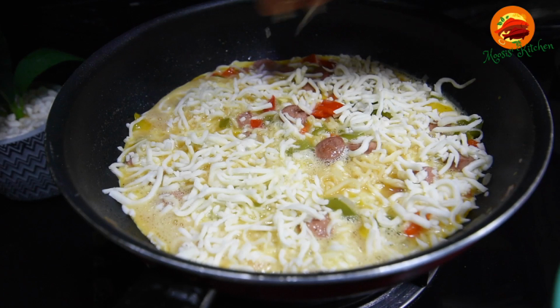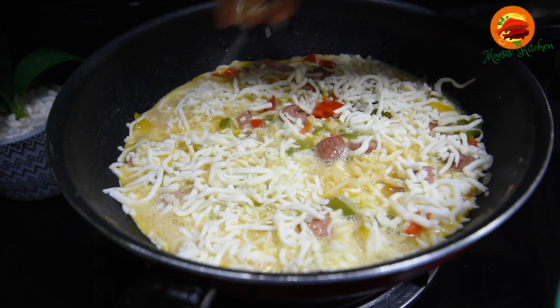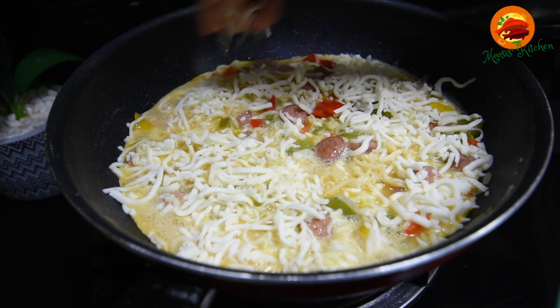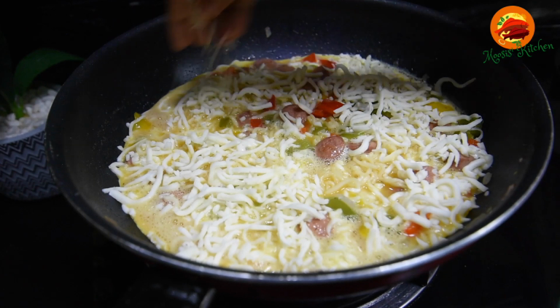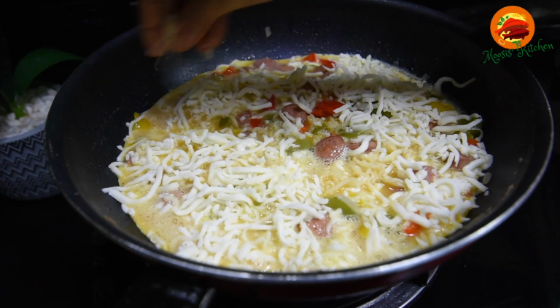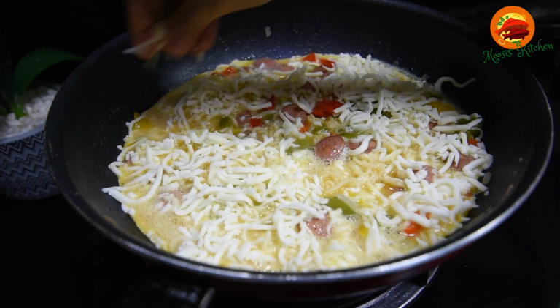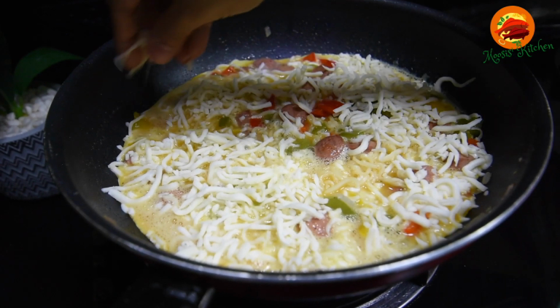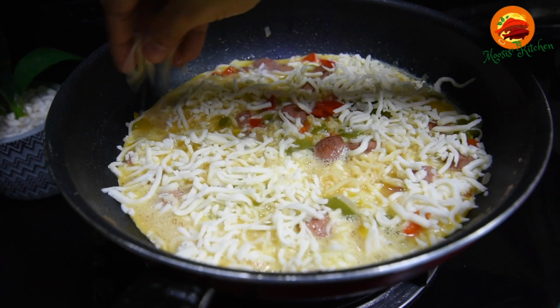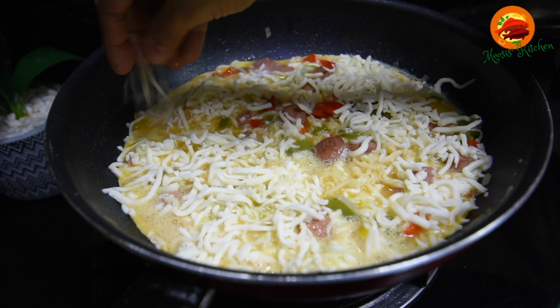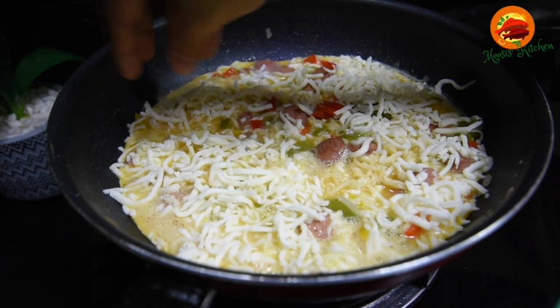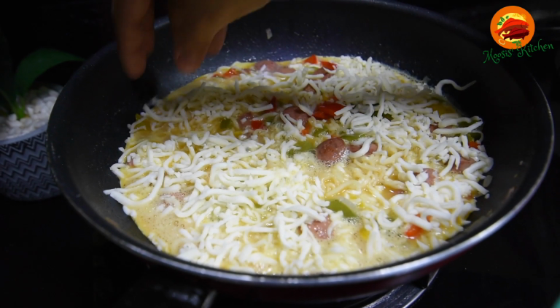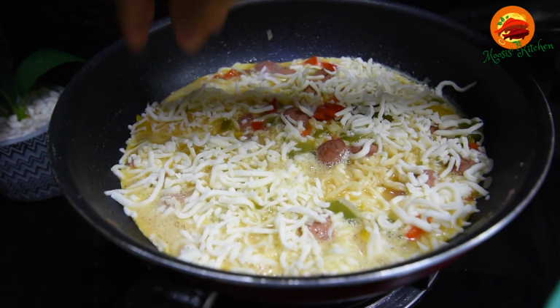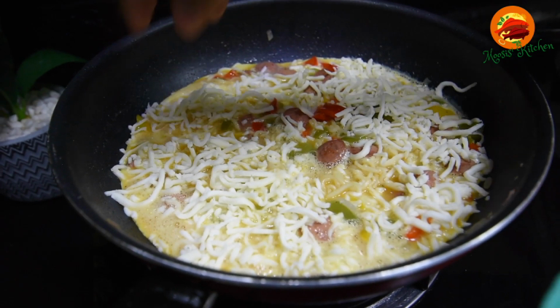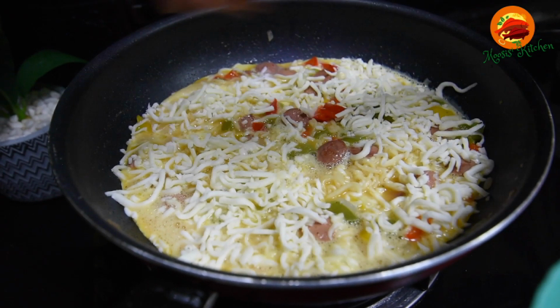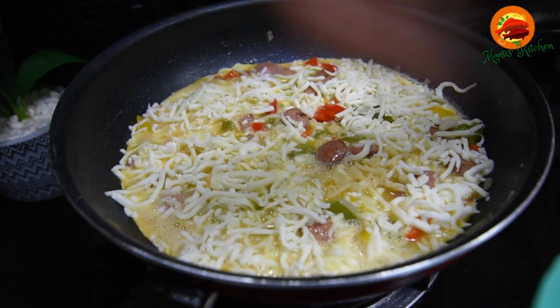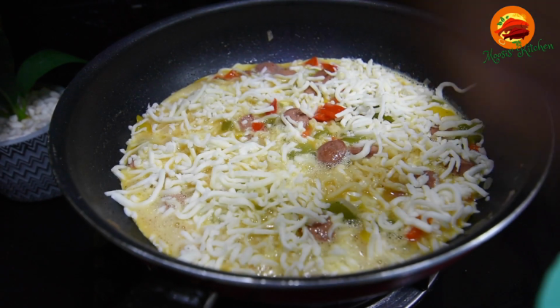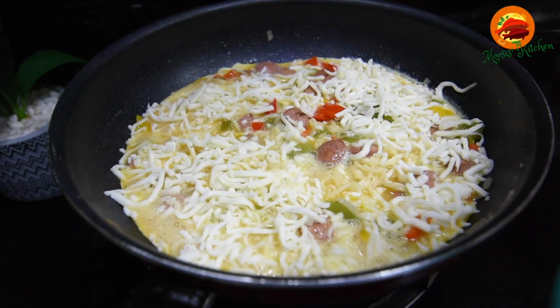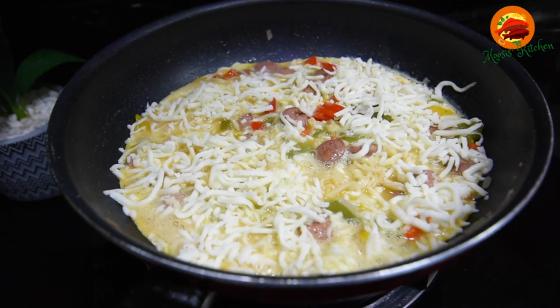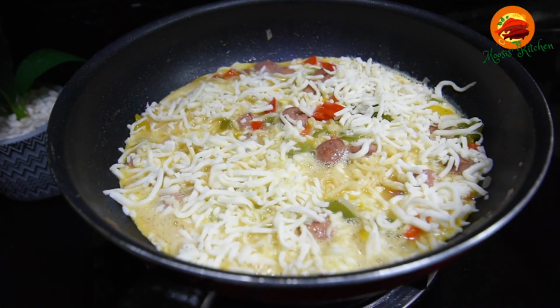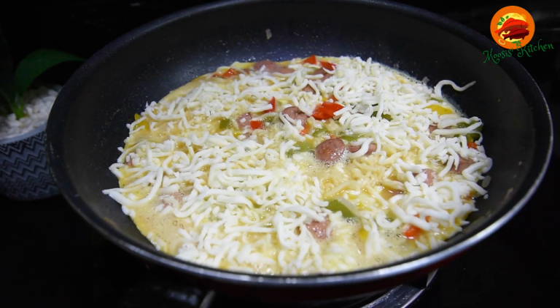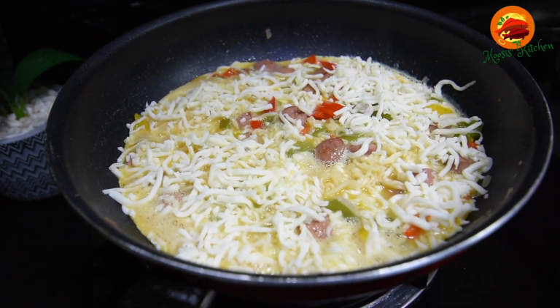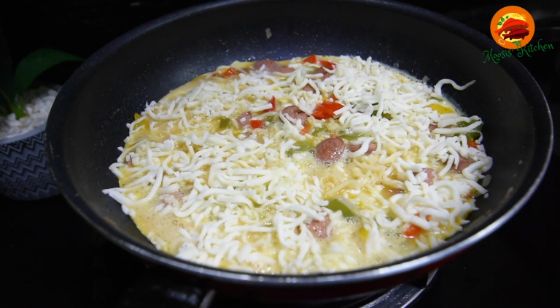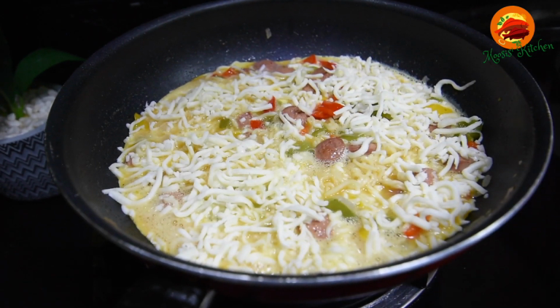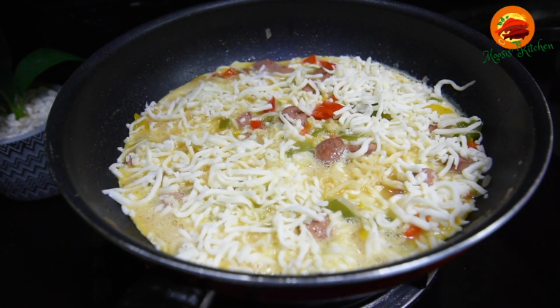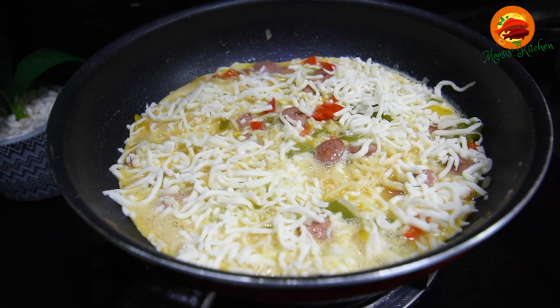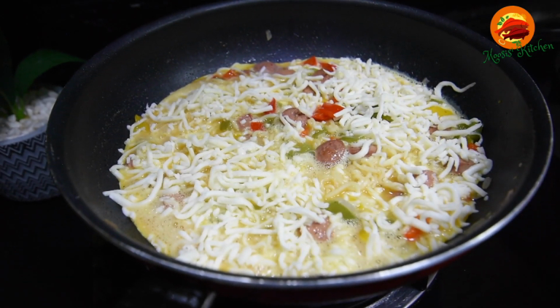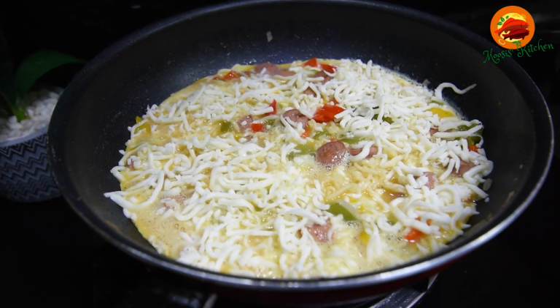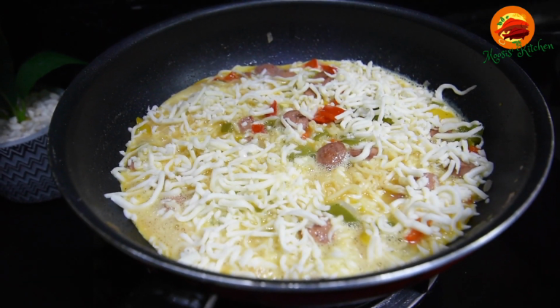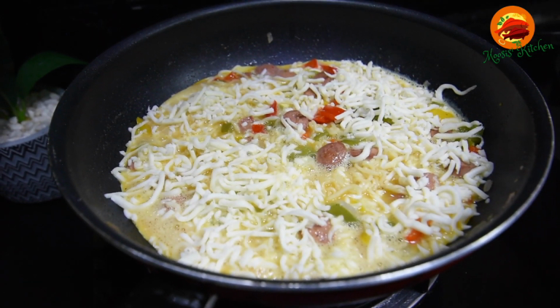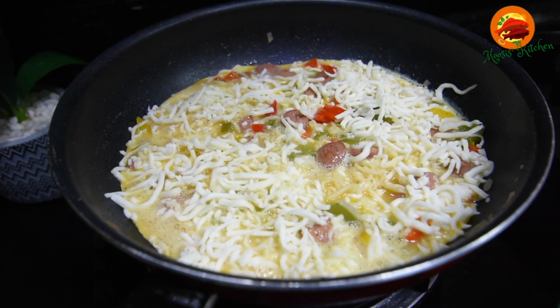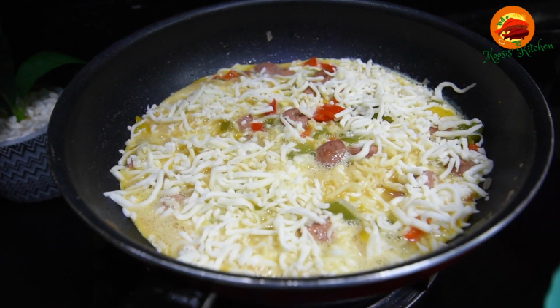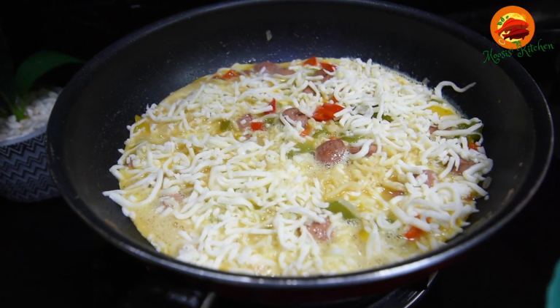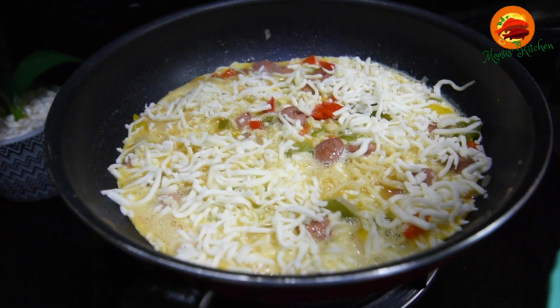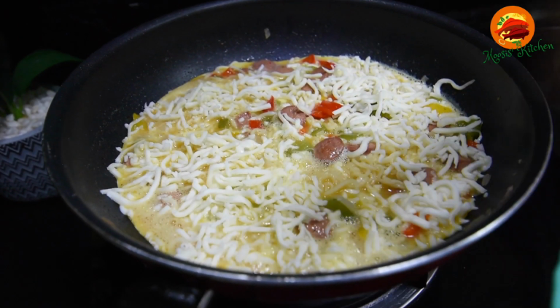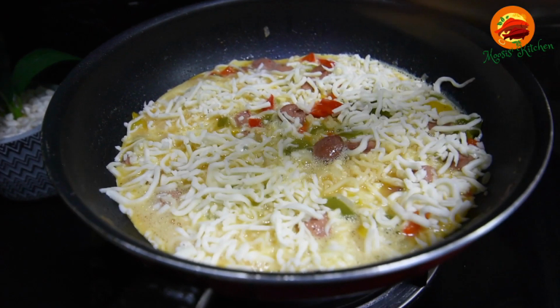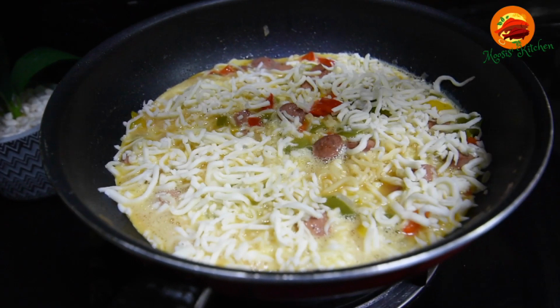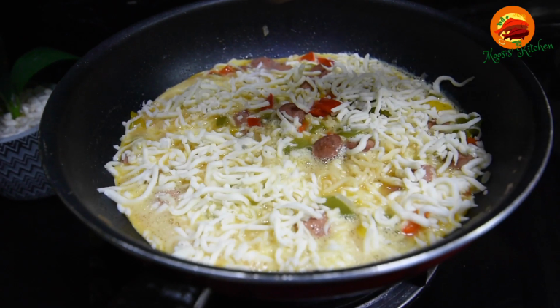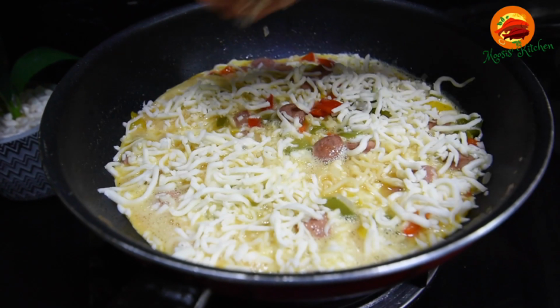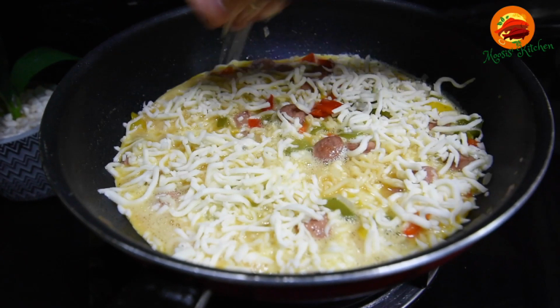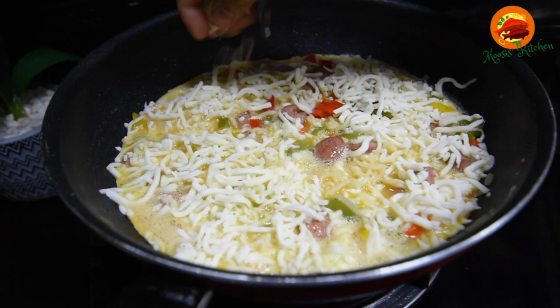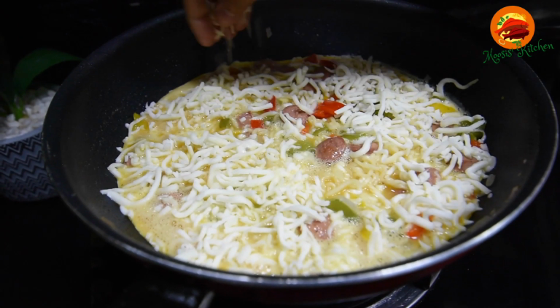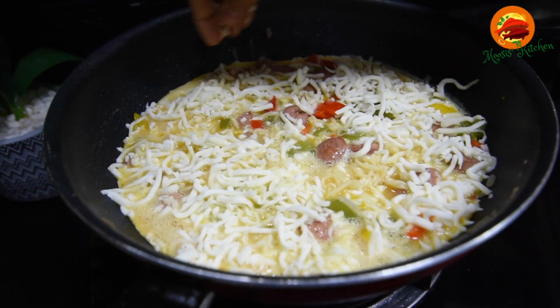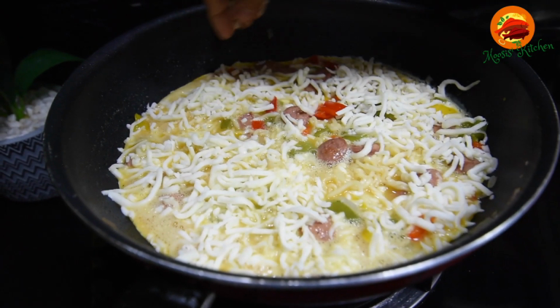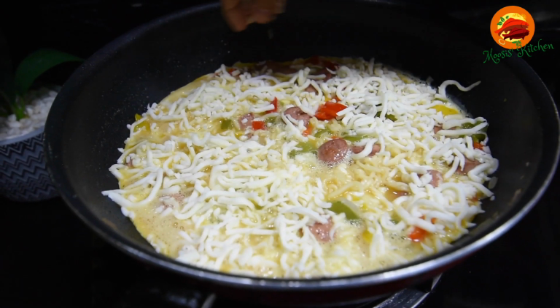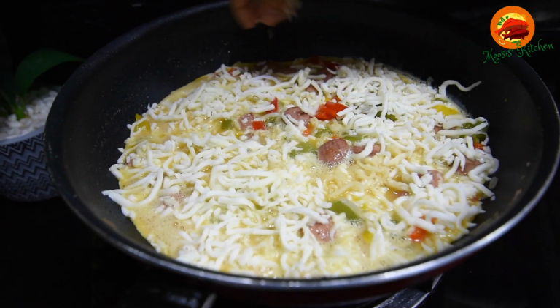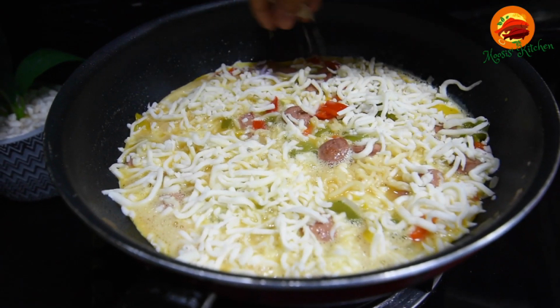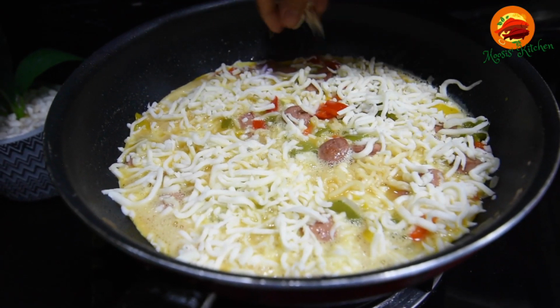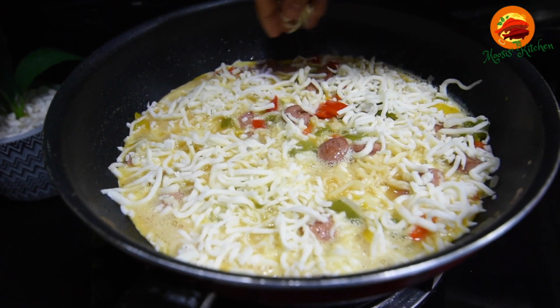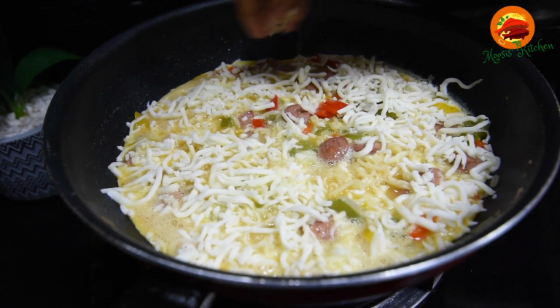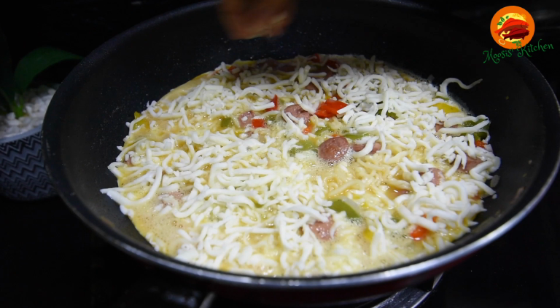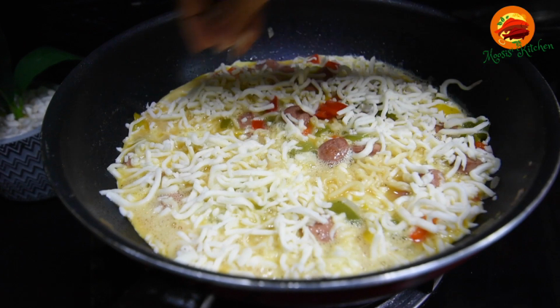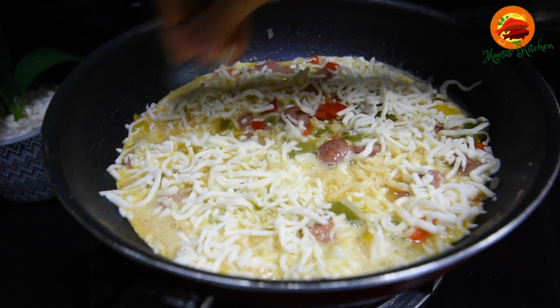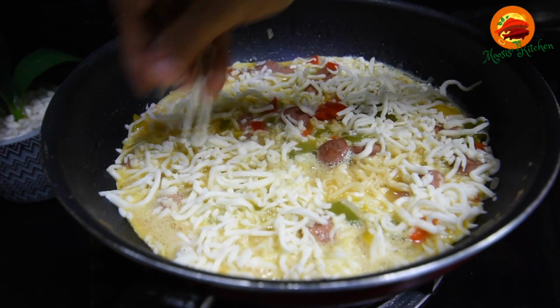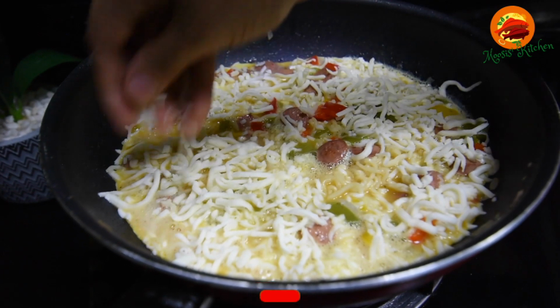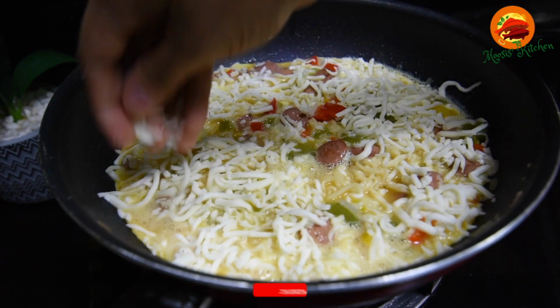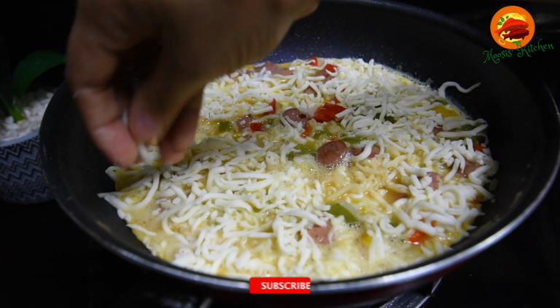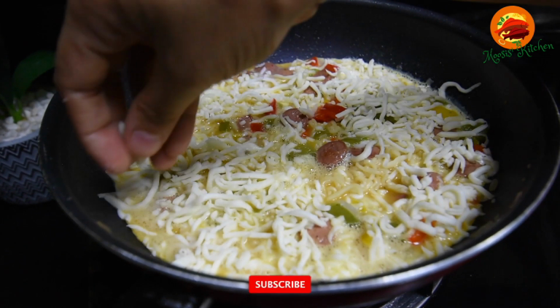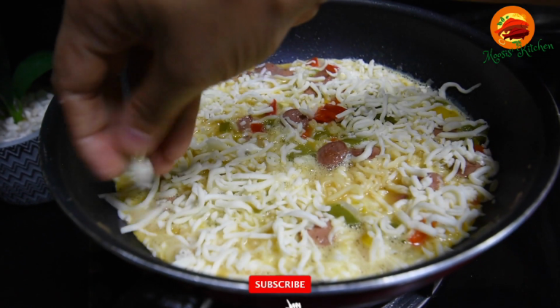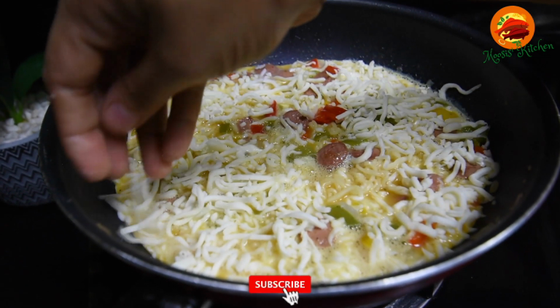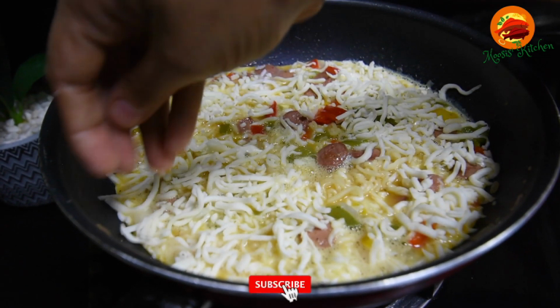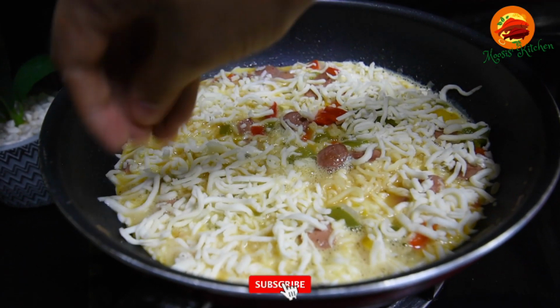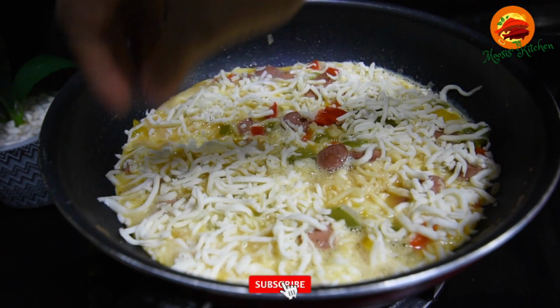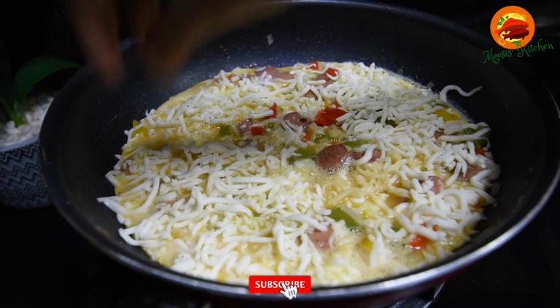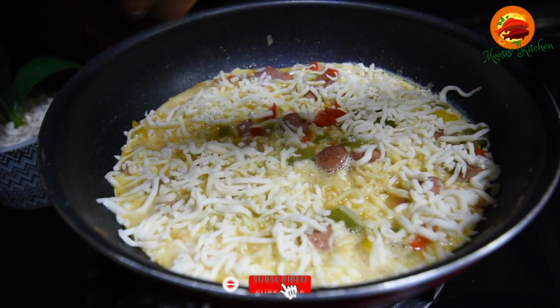Hi friends, Asselamu Alaikum! Welcome to Moses Kitchen. I am going to introduce the recipe of the Maggi and Roller.